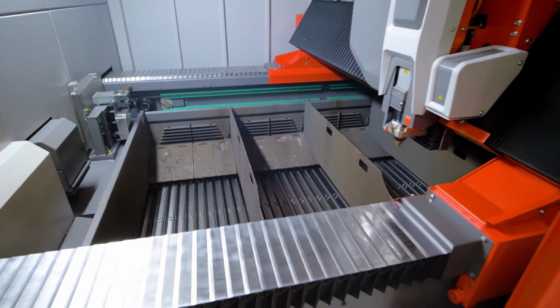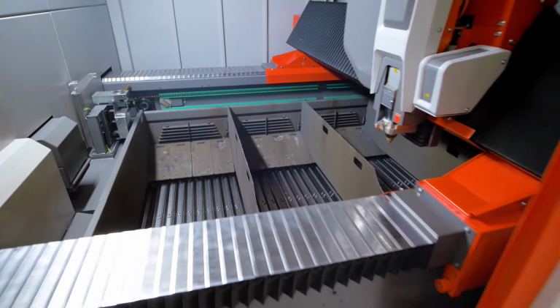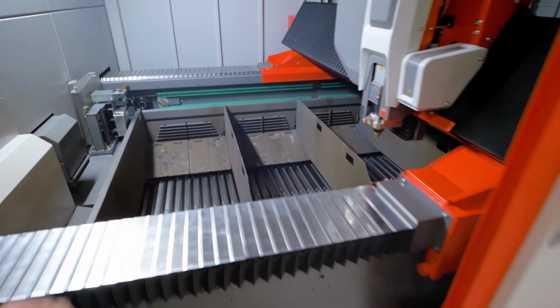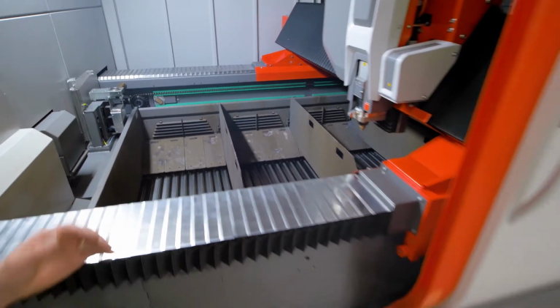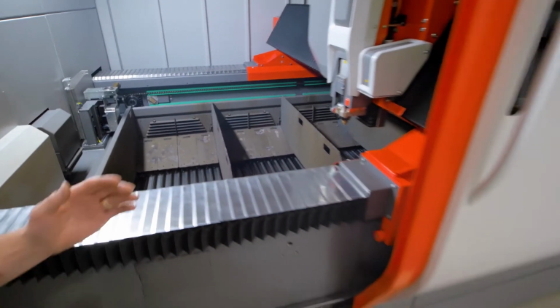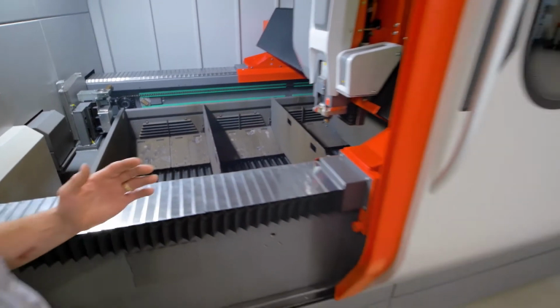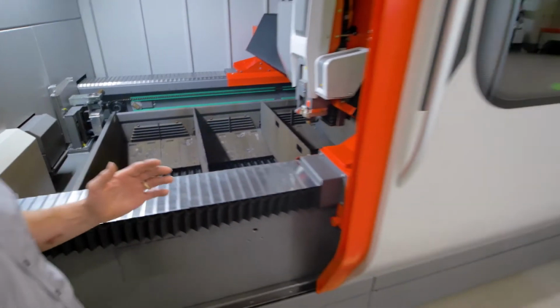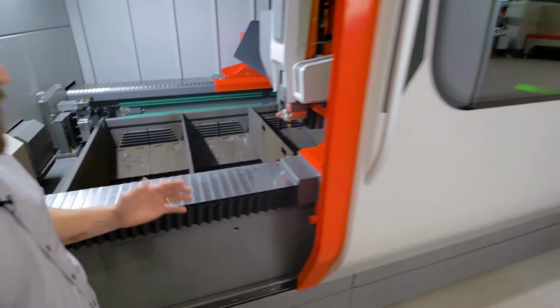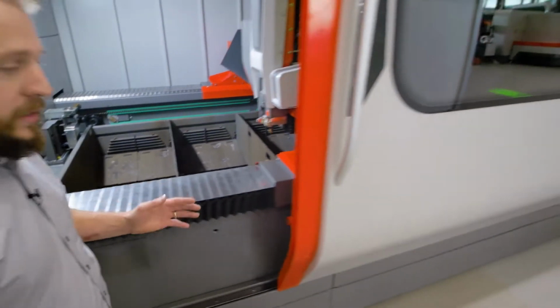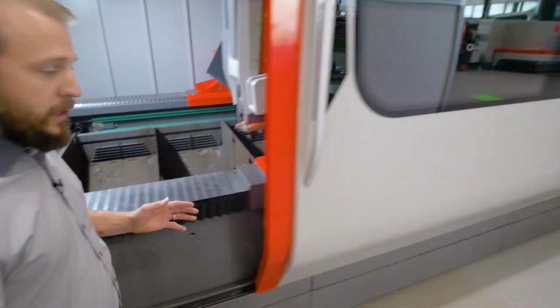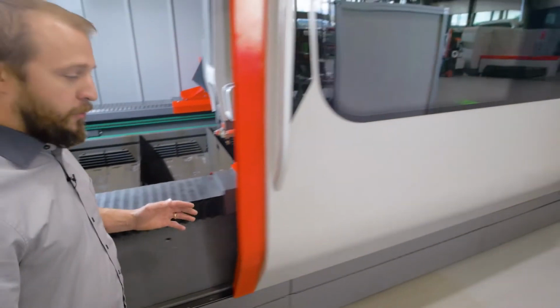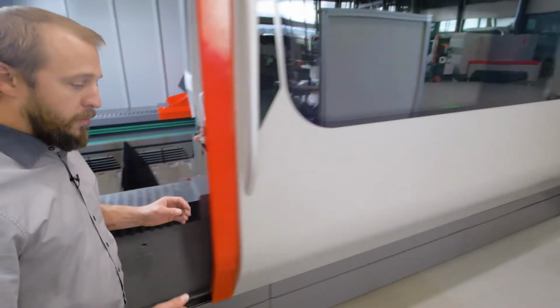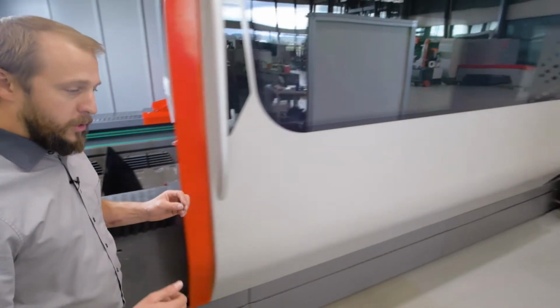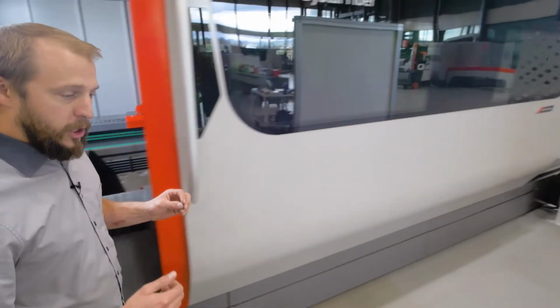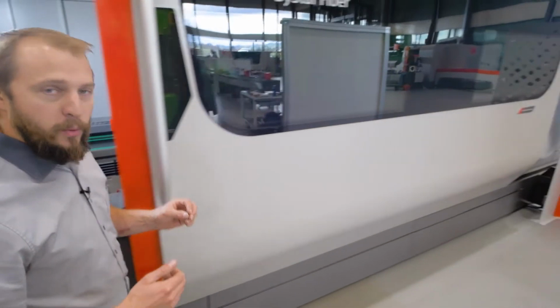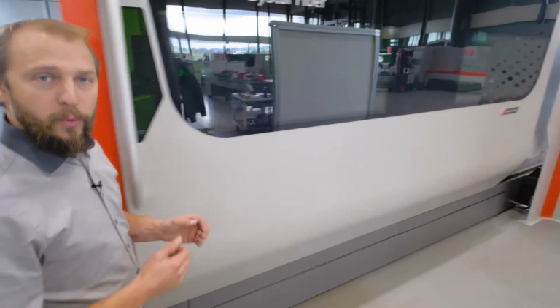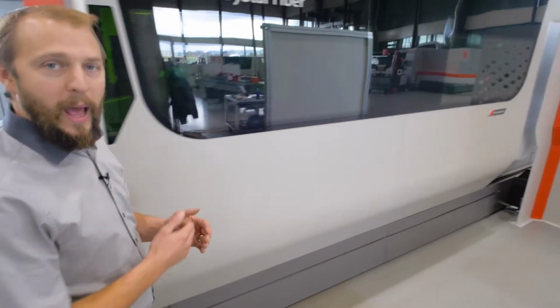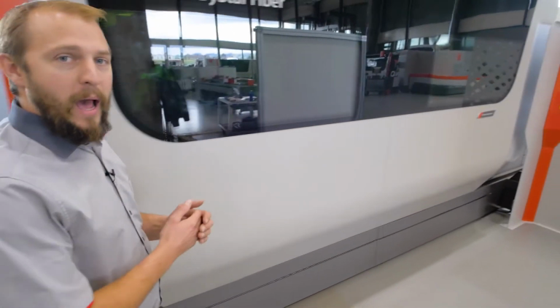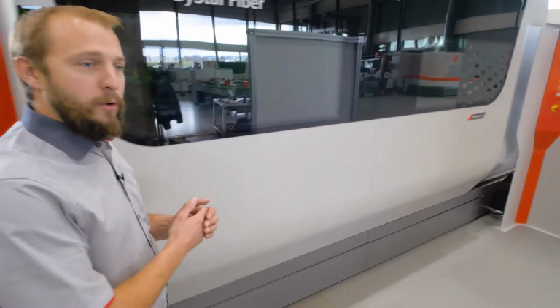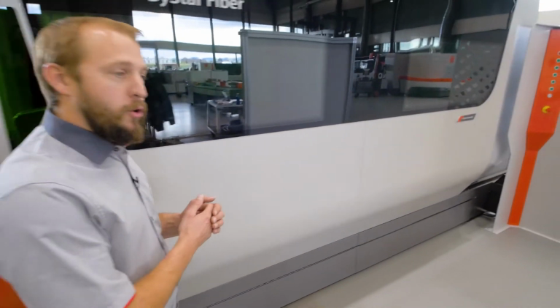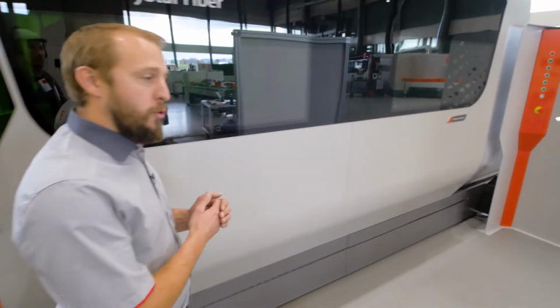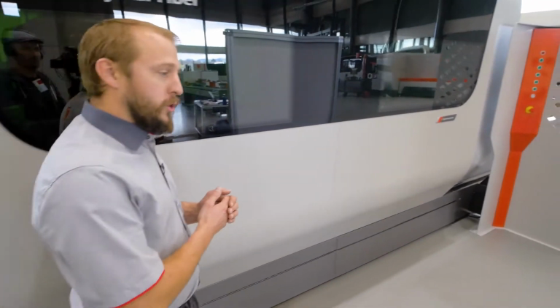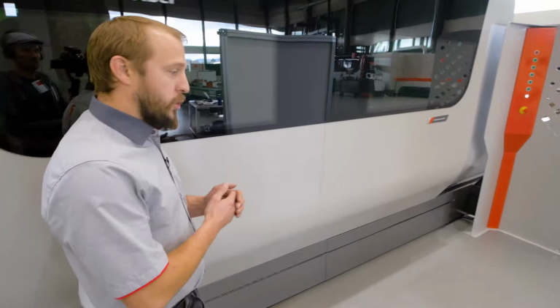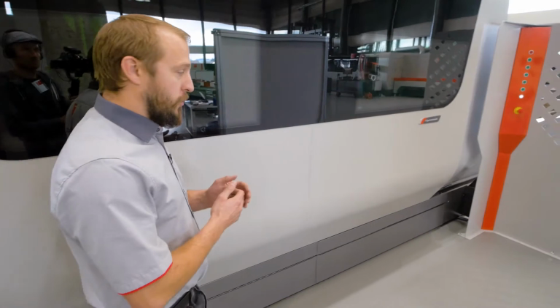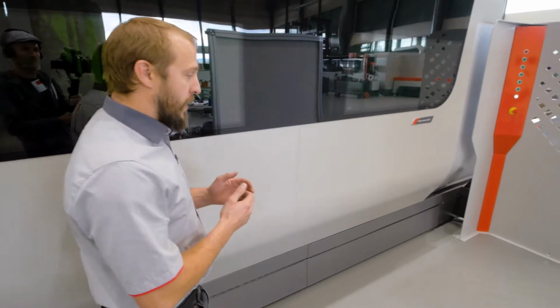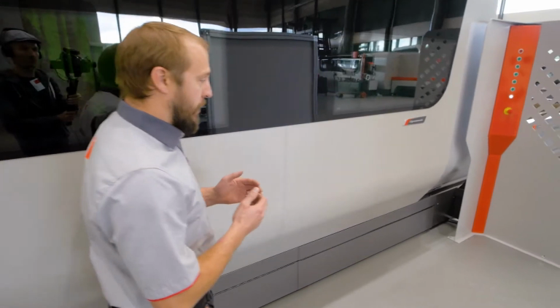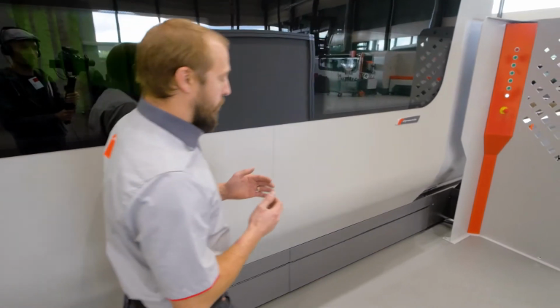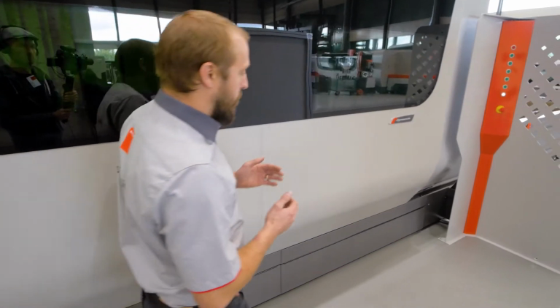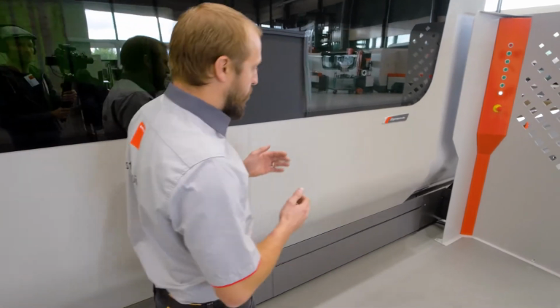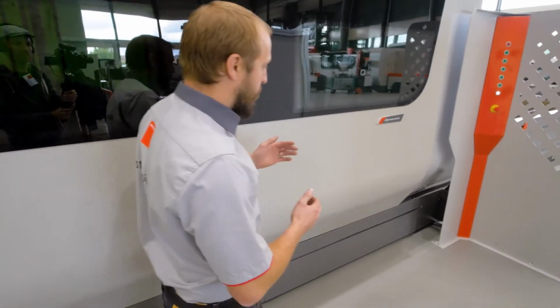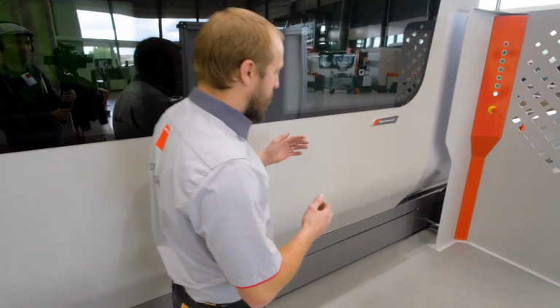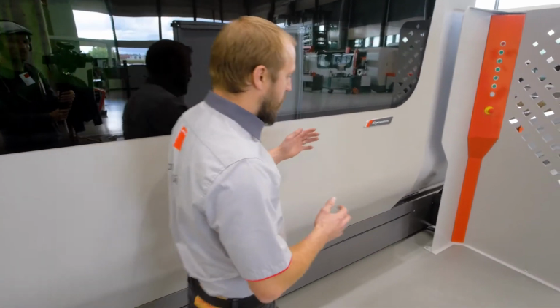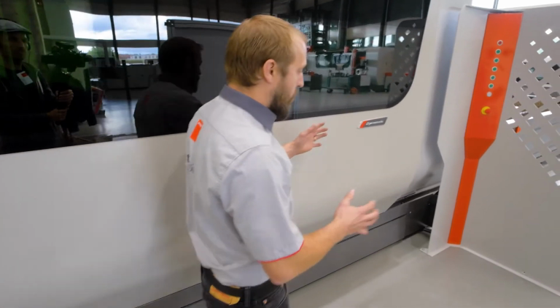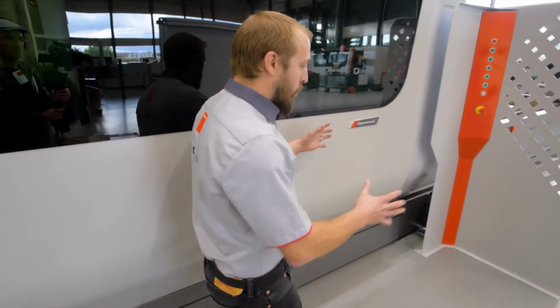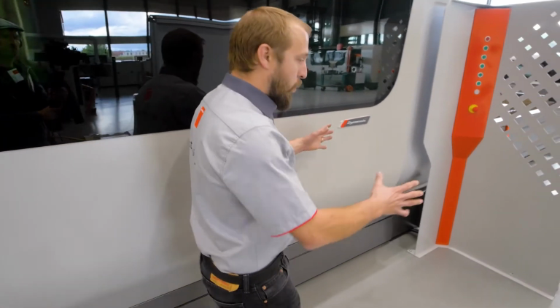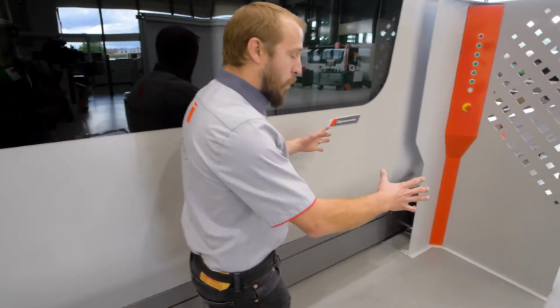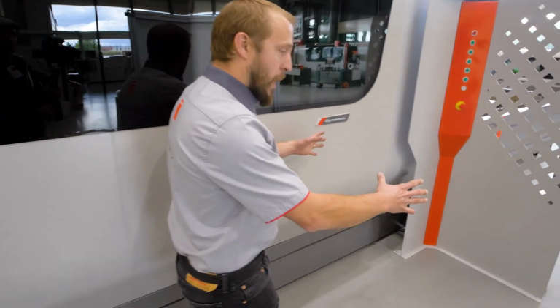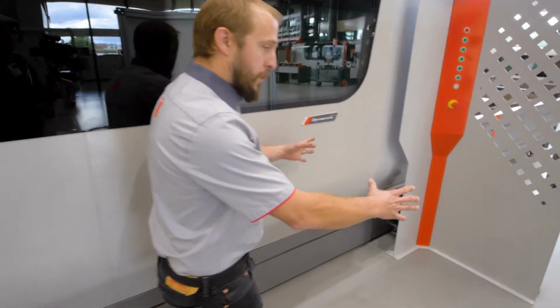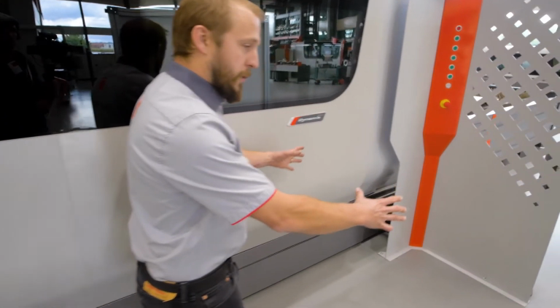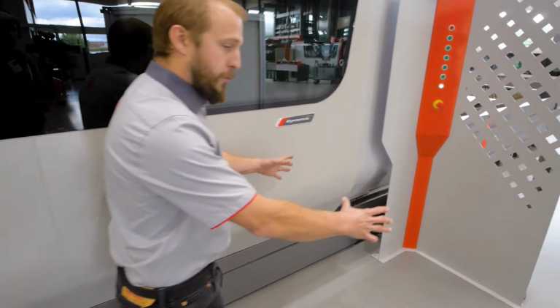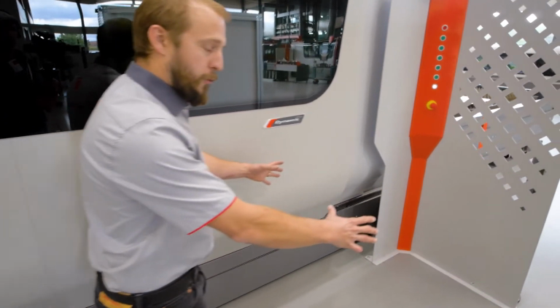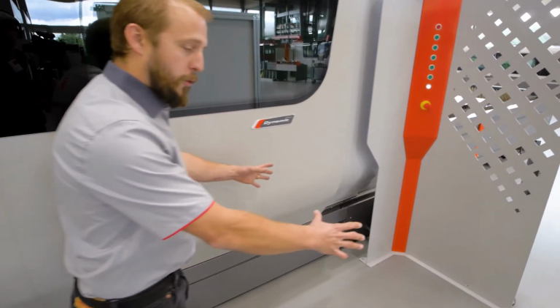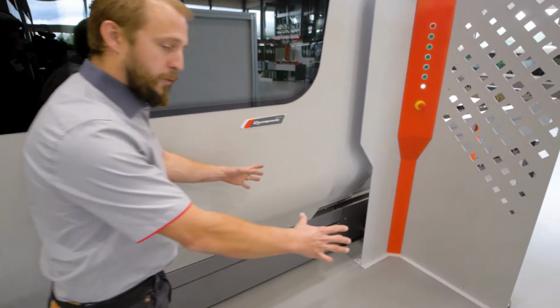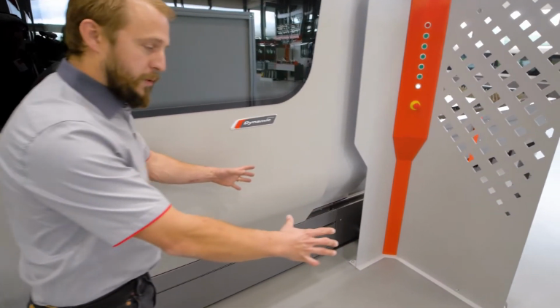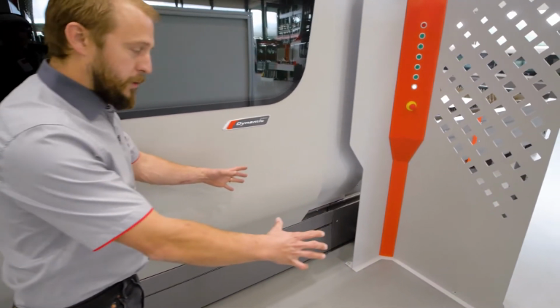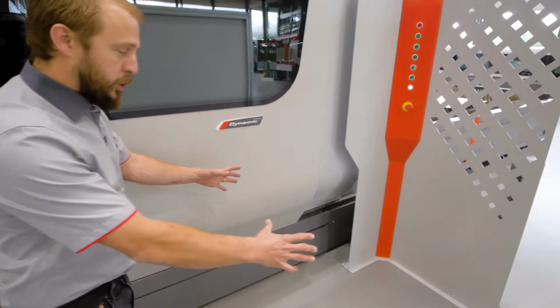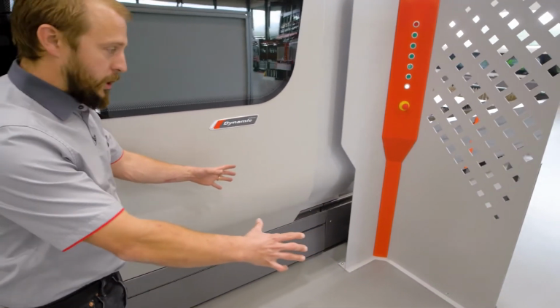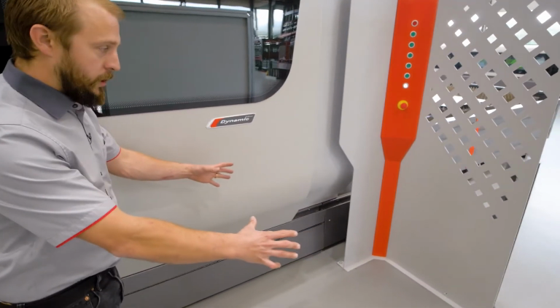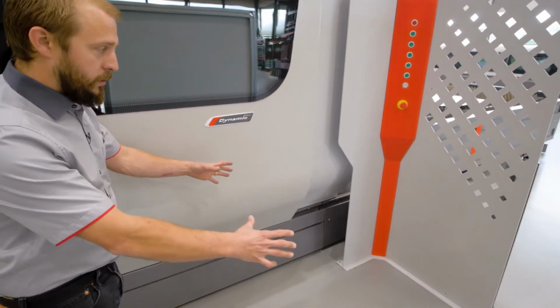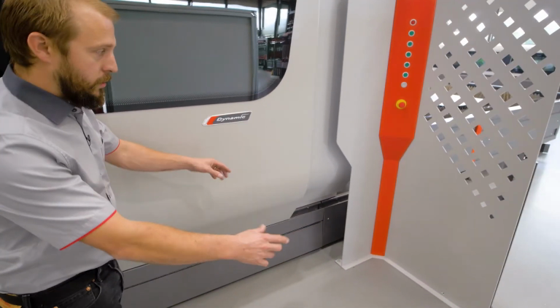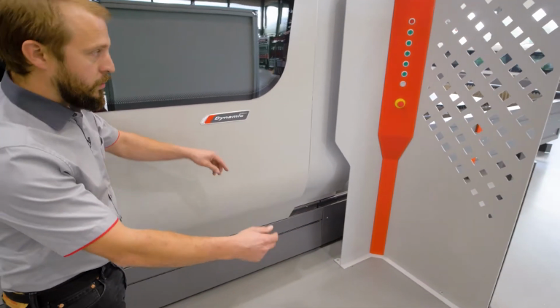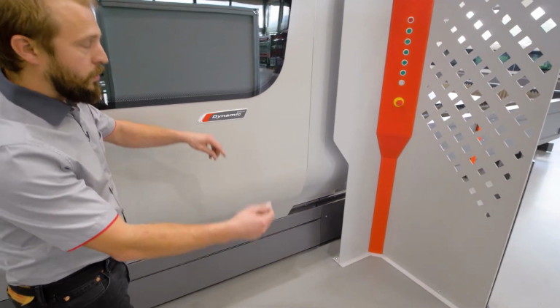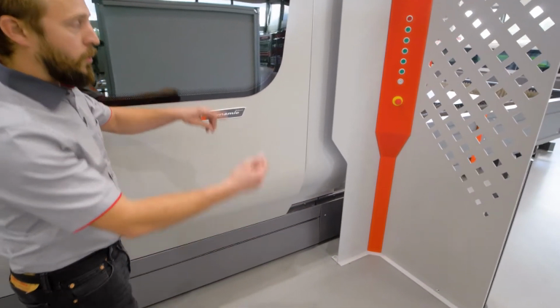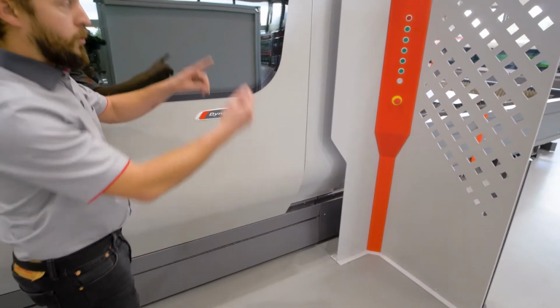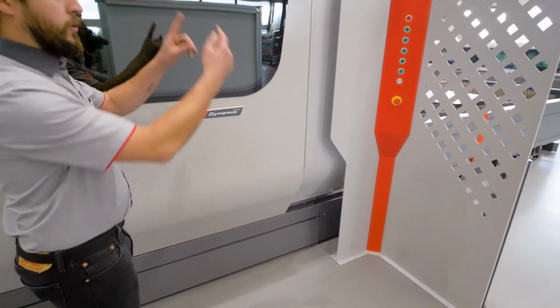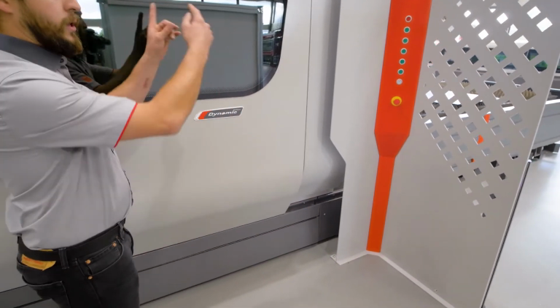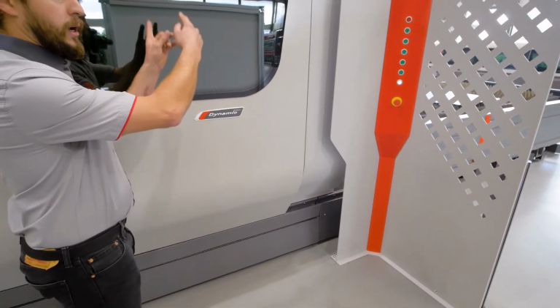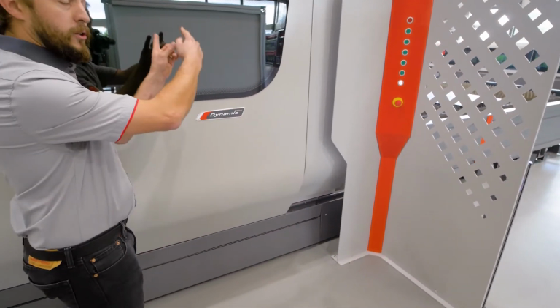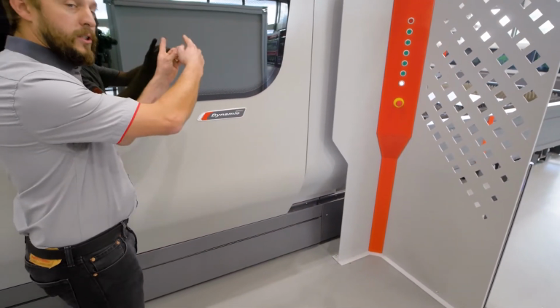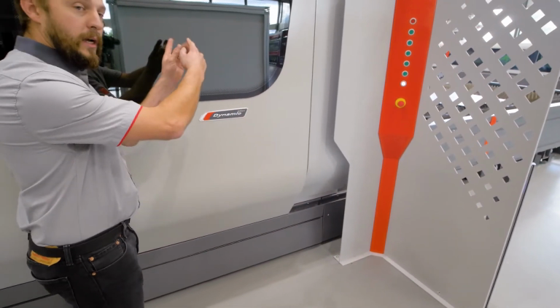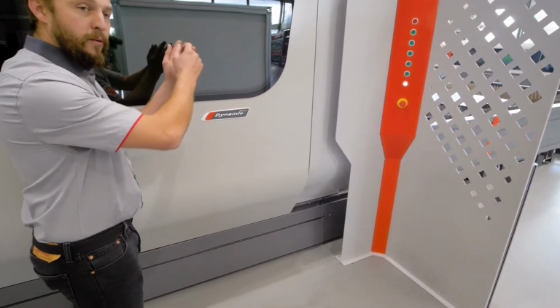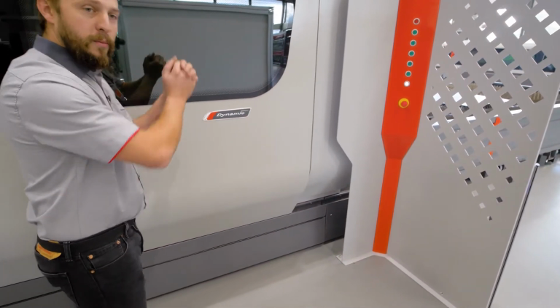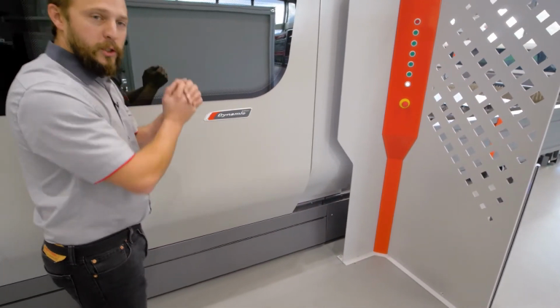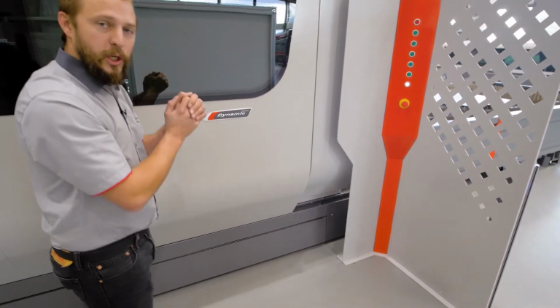Then on the back side of the machine we have a cross conveyor, either in front of the machine or on the other side of the machine.